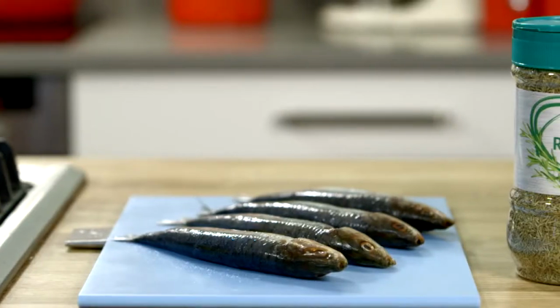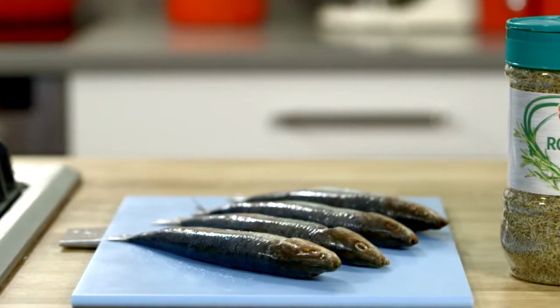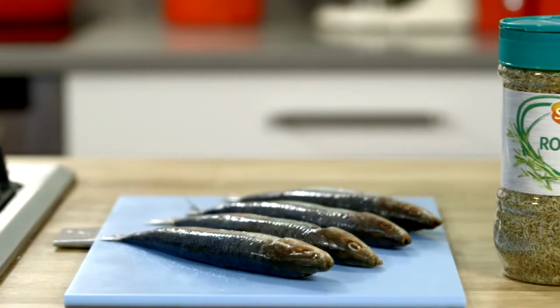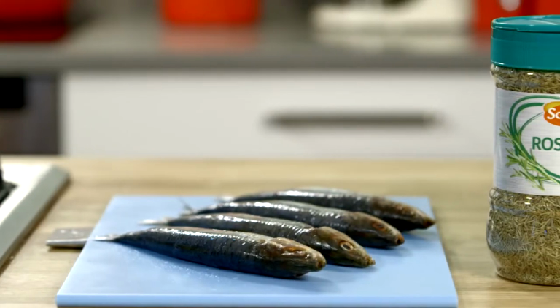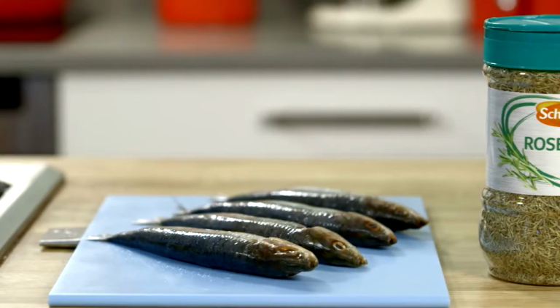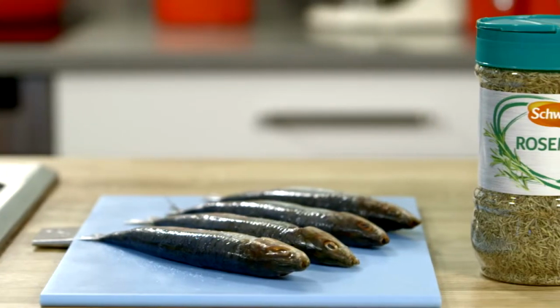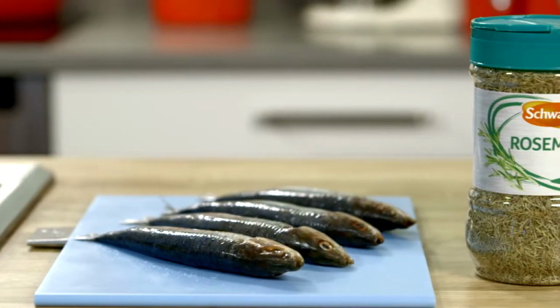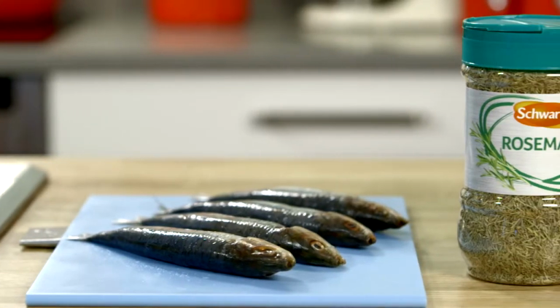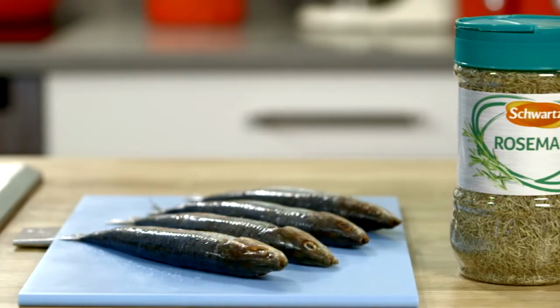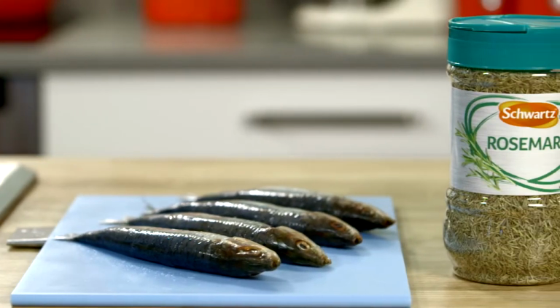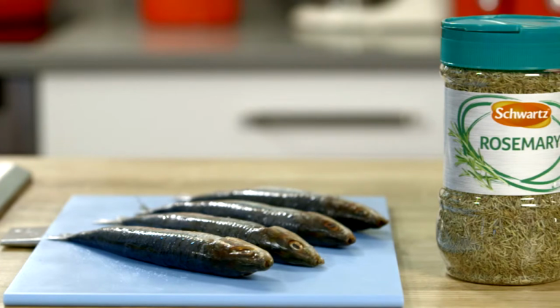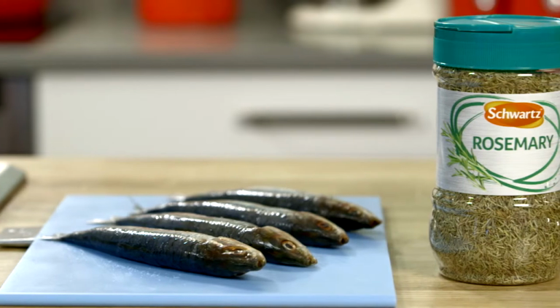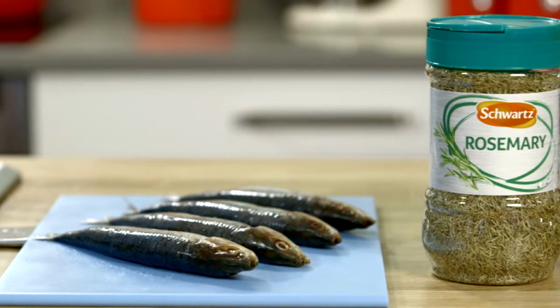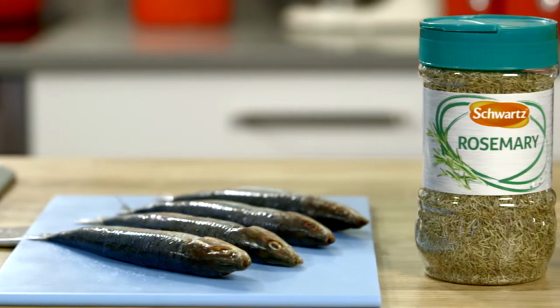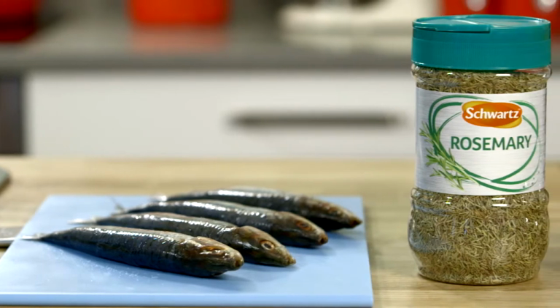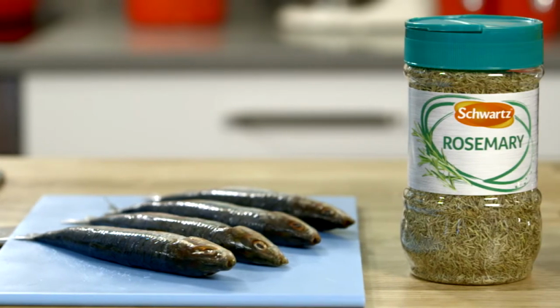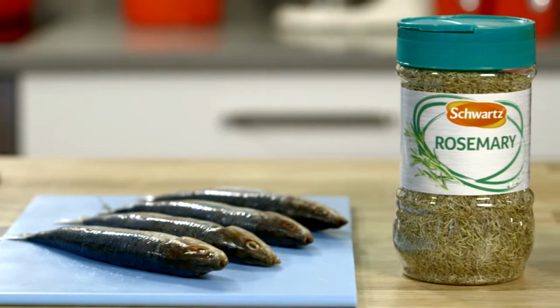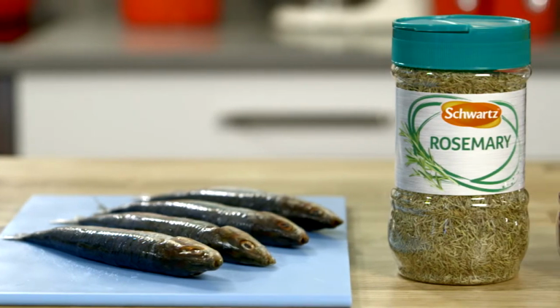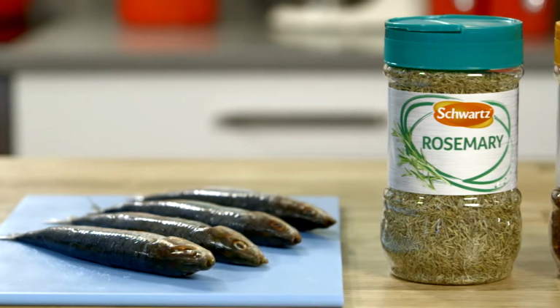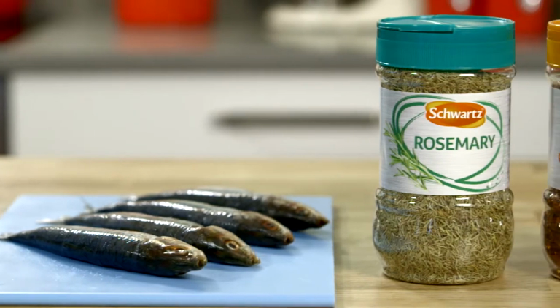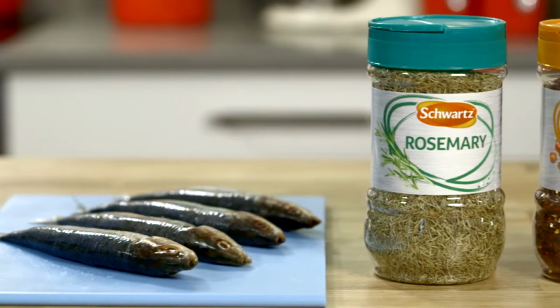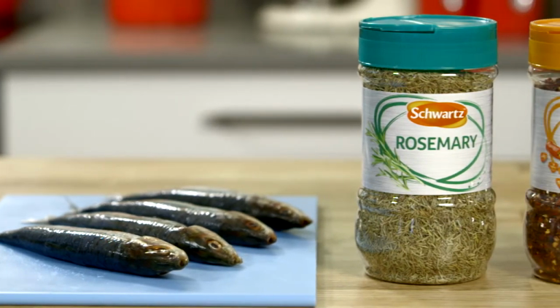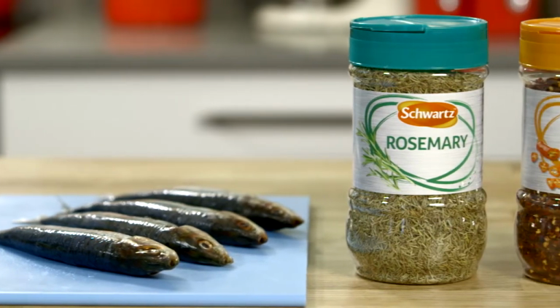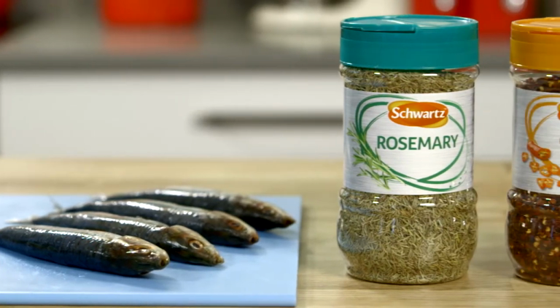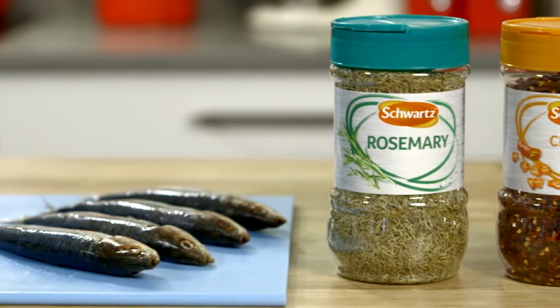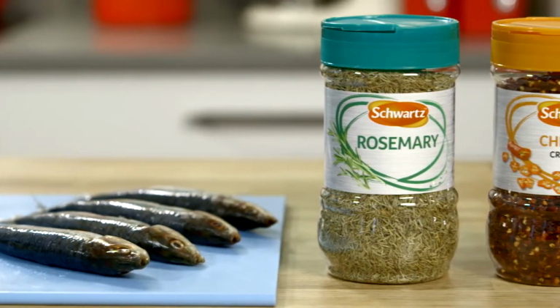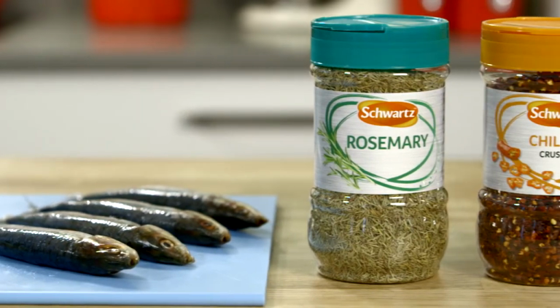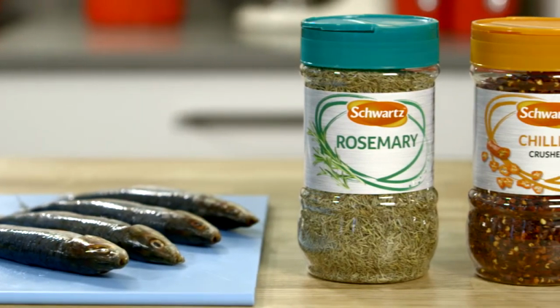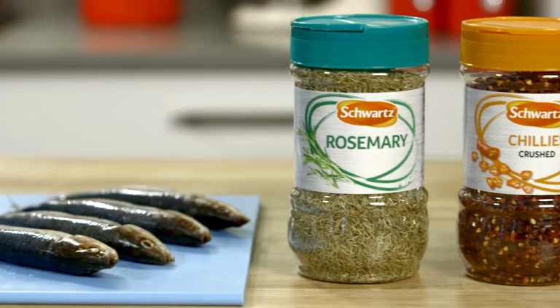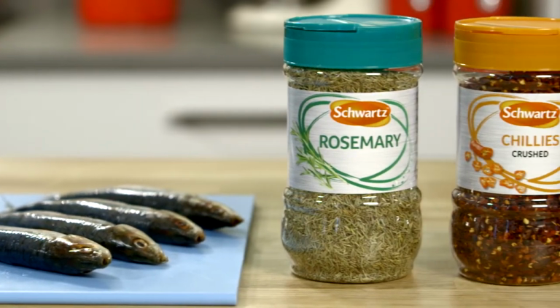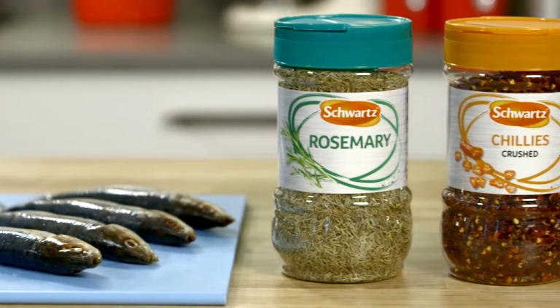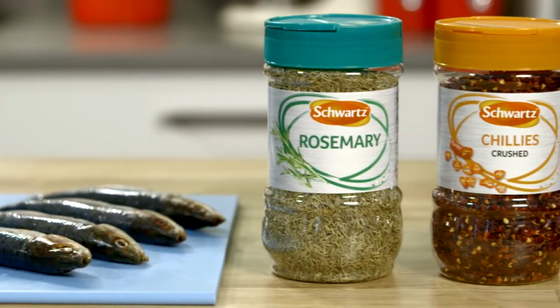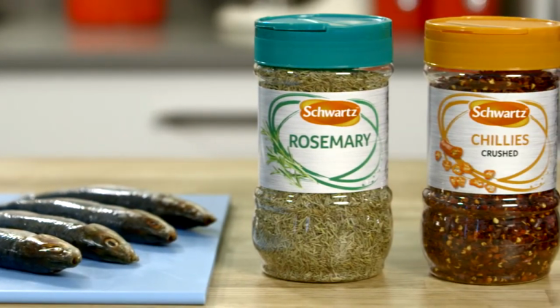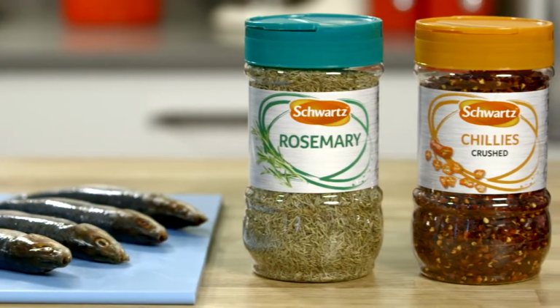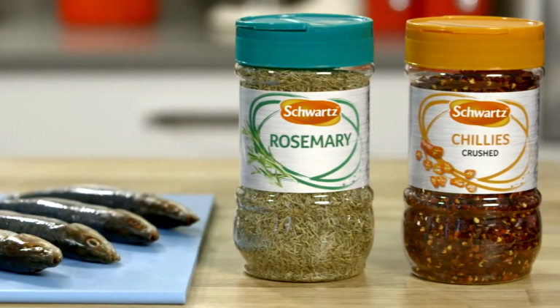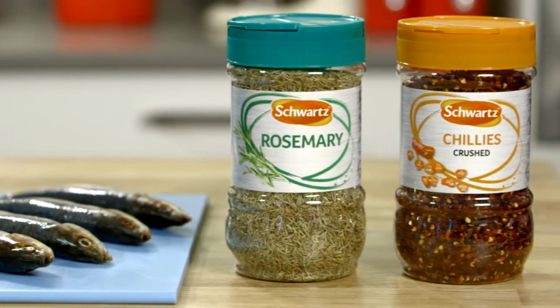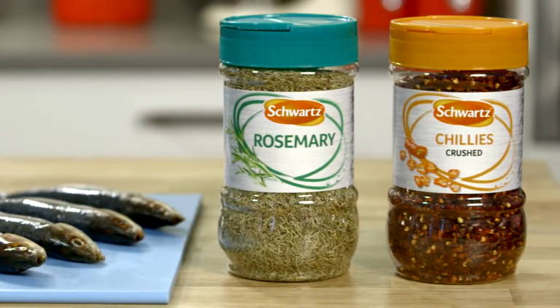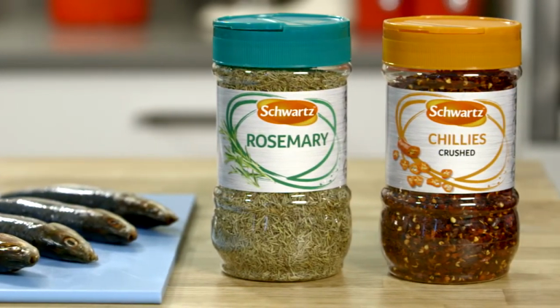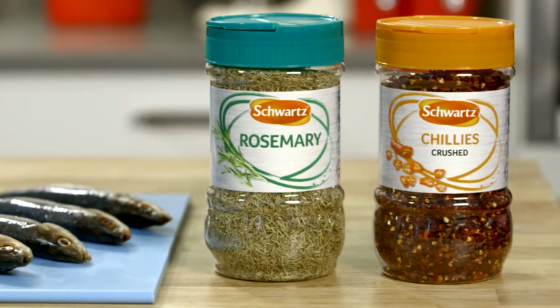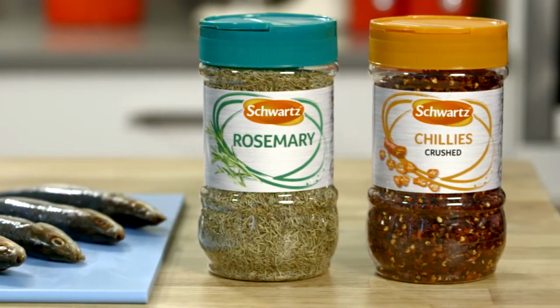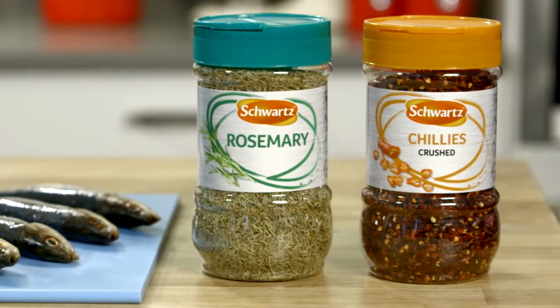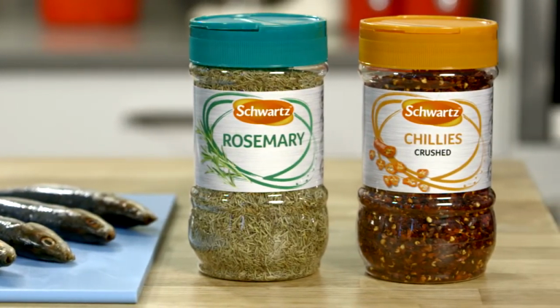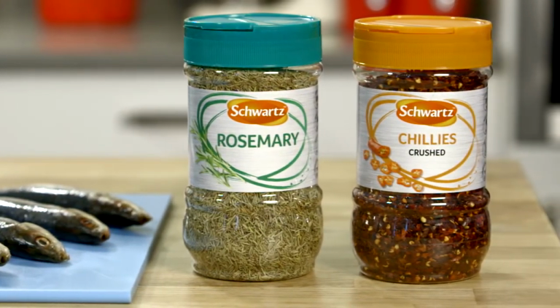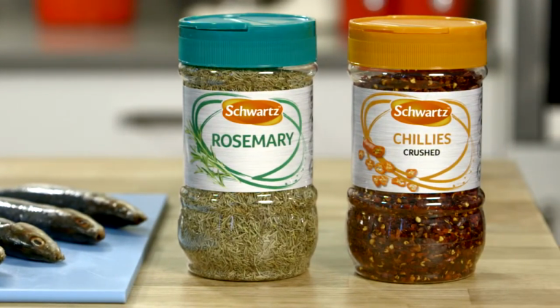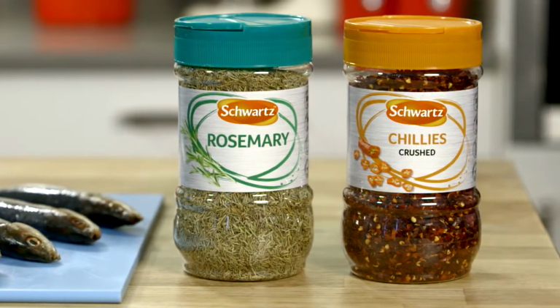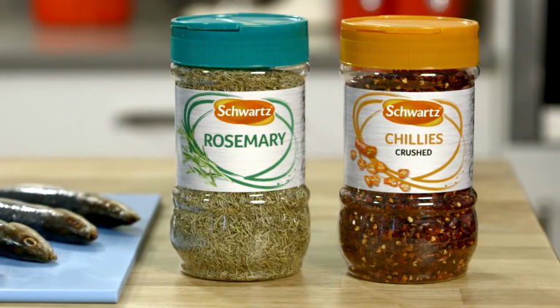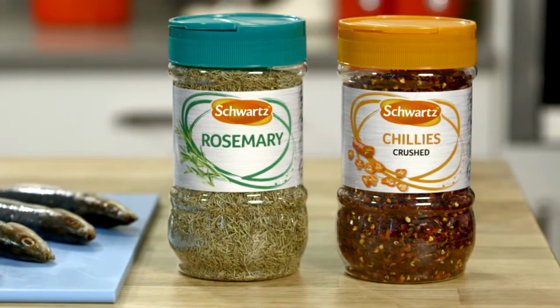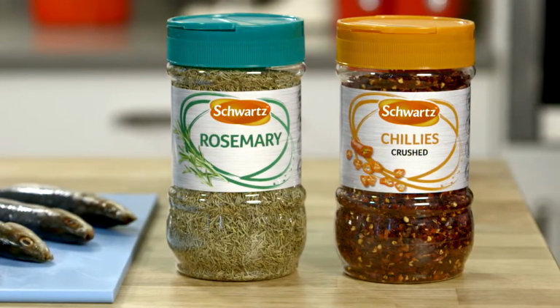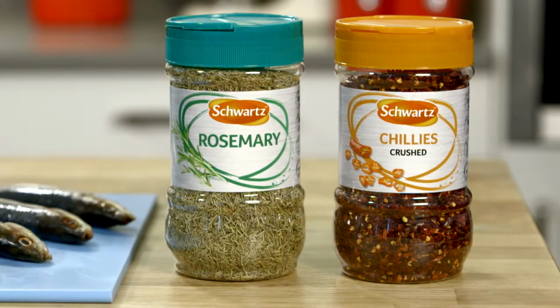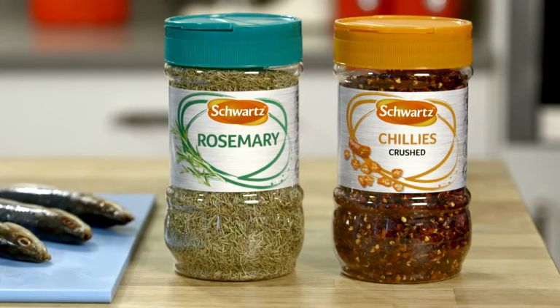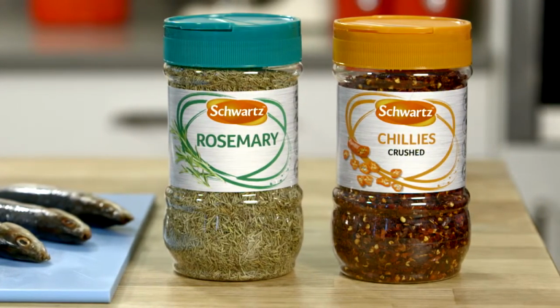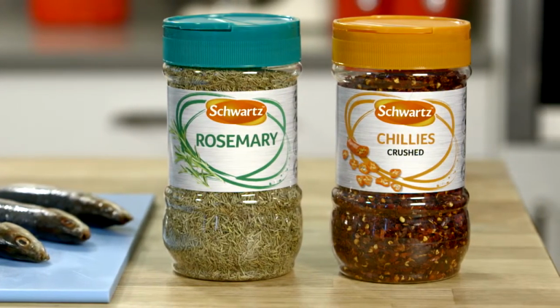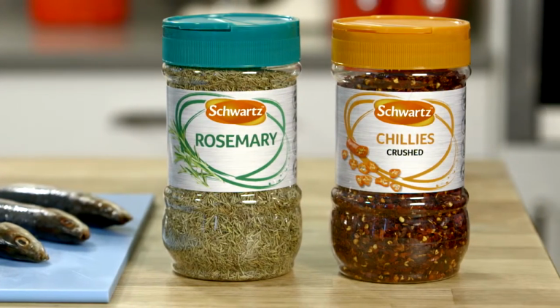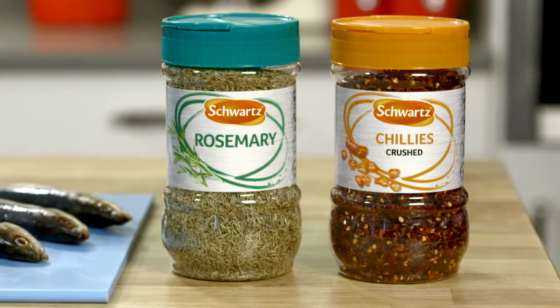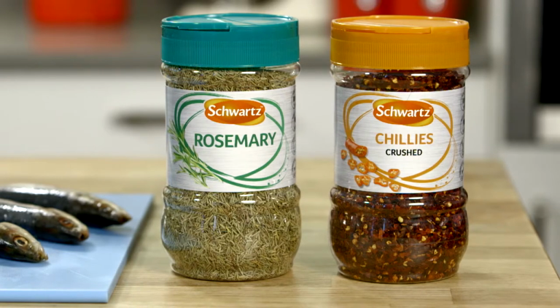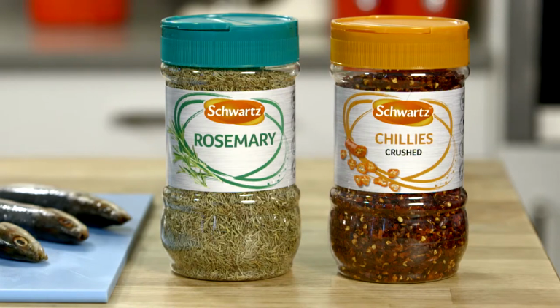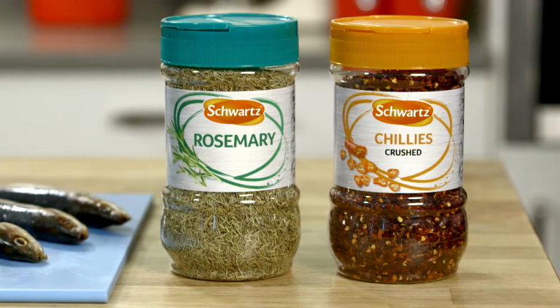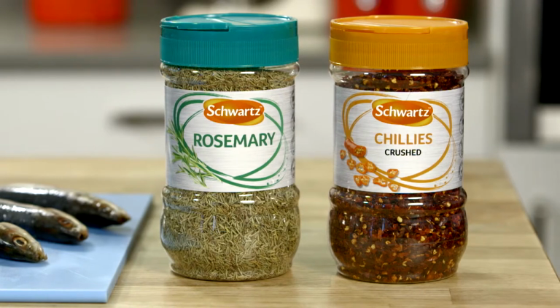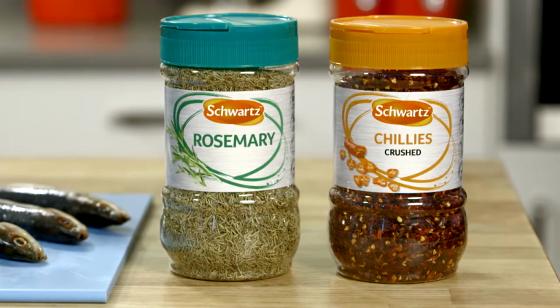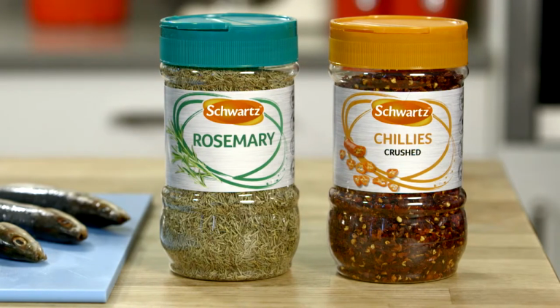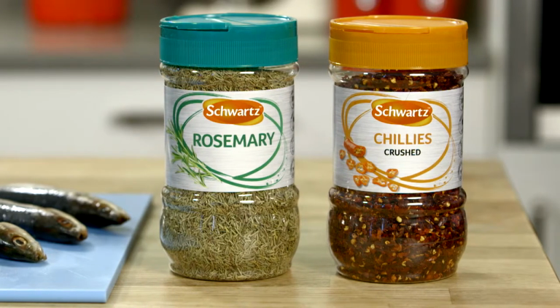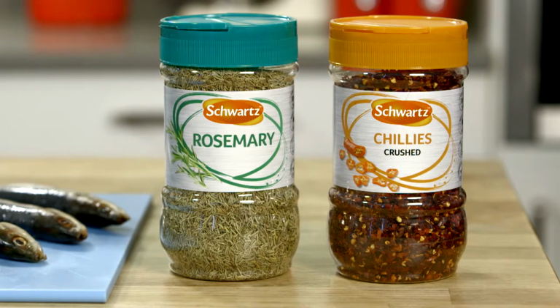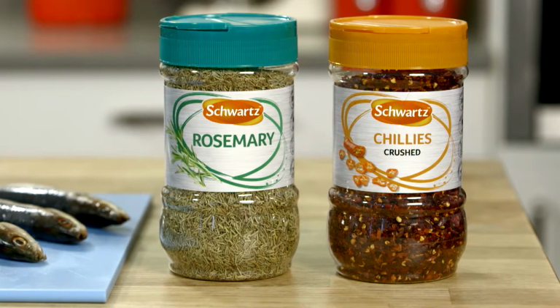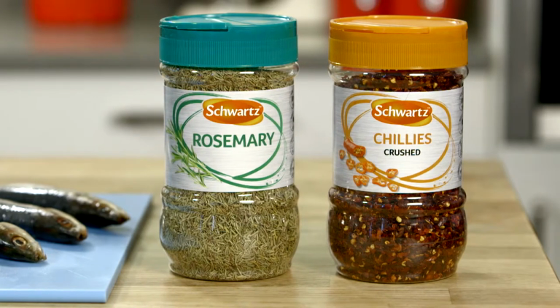Here's a simple, healthy, flavour-packed recipe, perfect for your summertime menu. Rosemary and chilli-infused sardines.